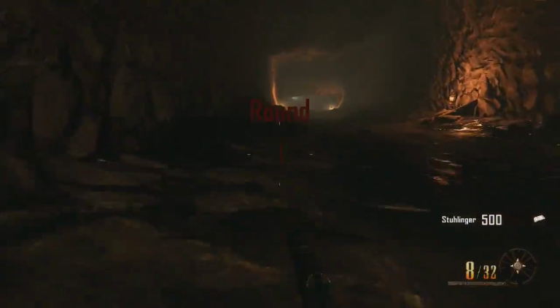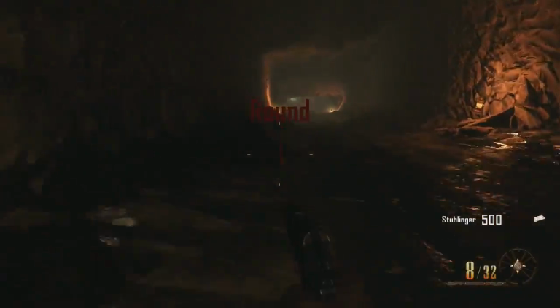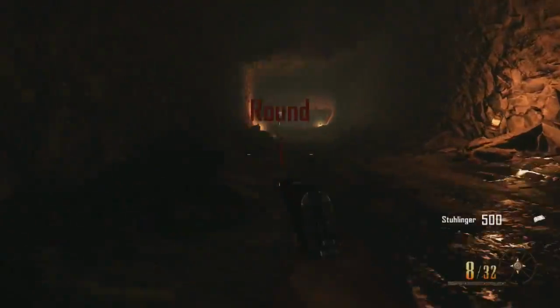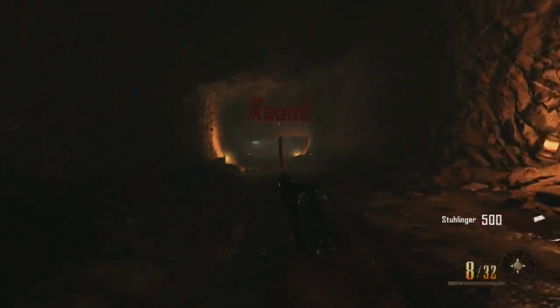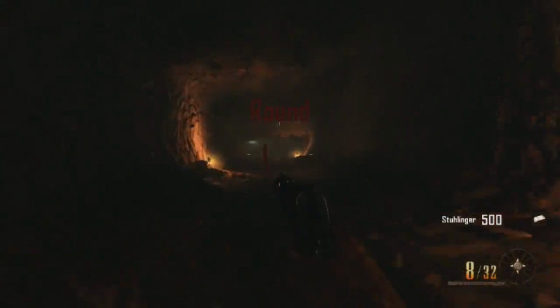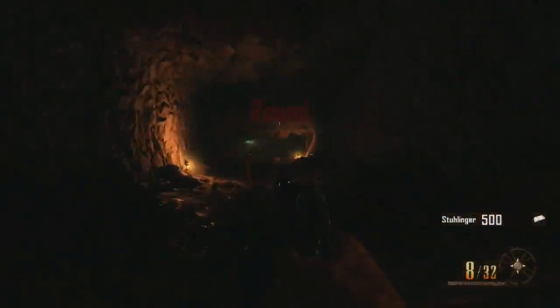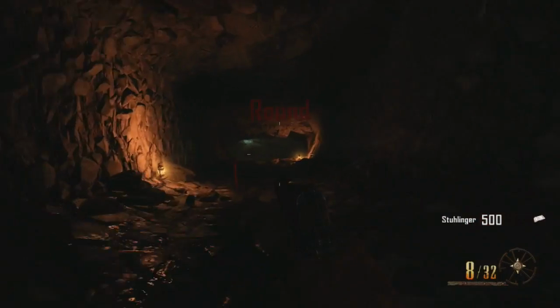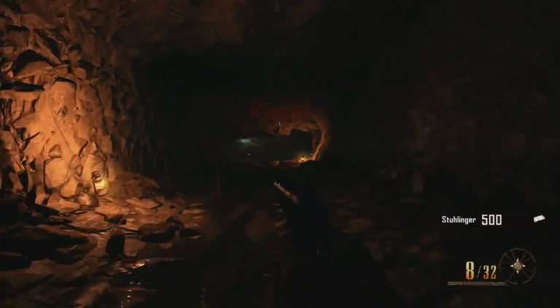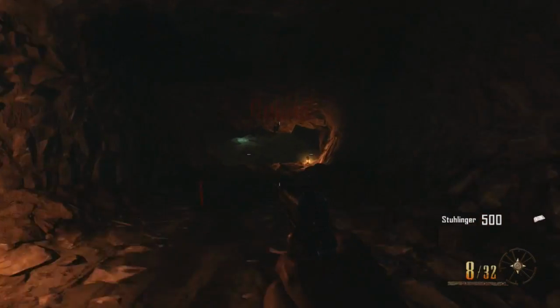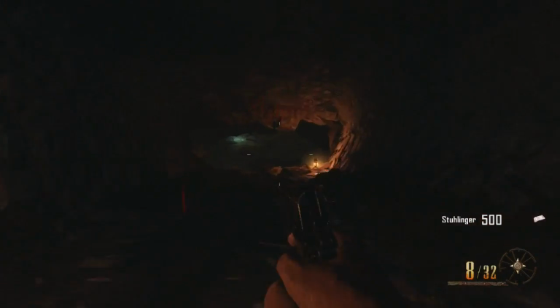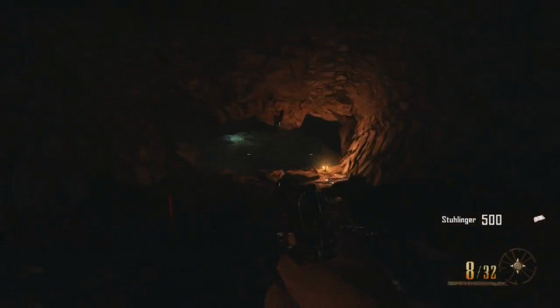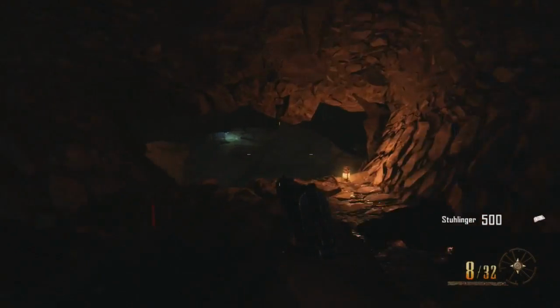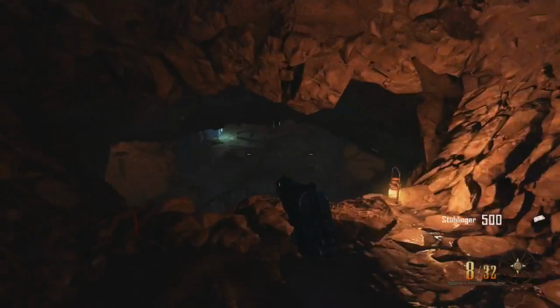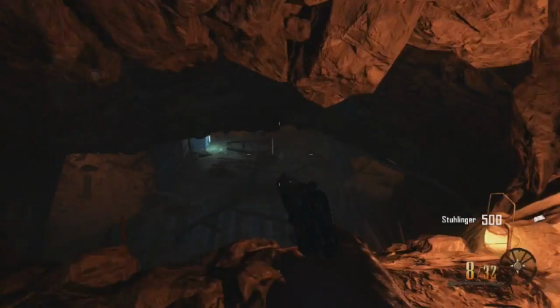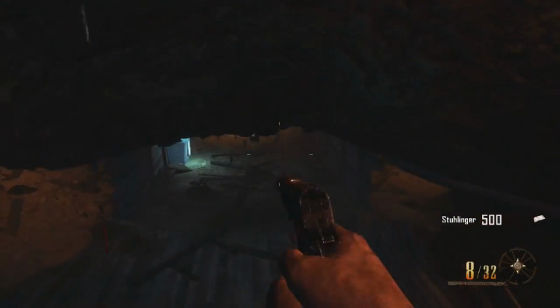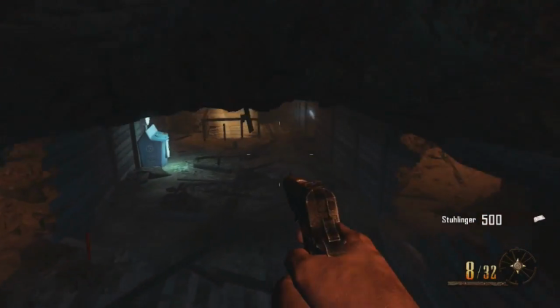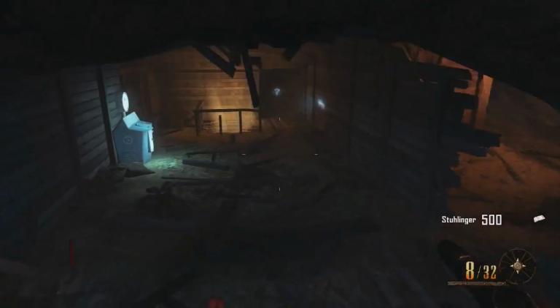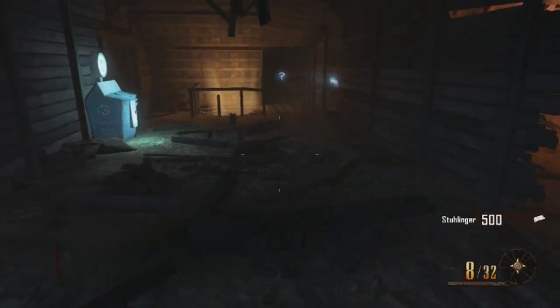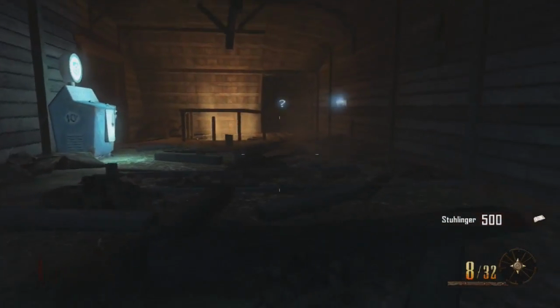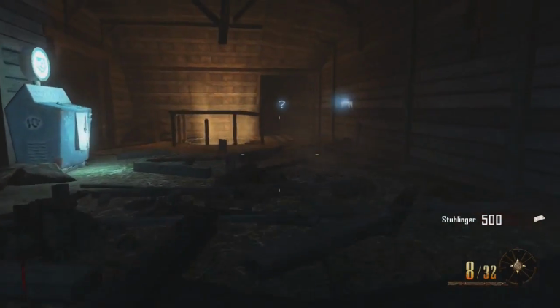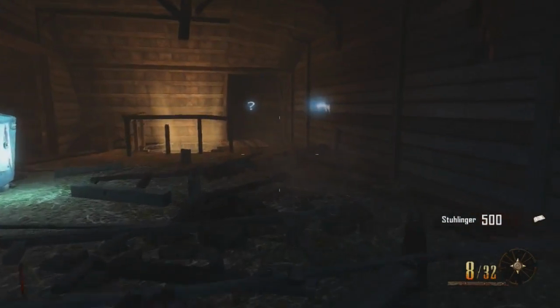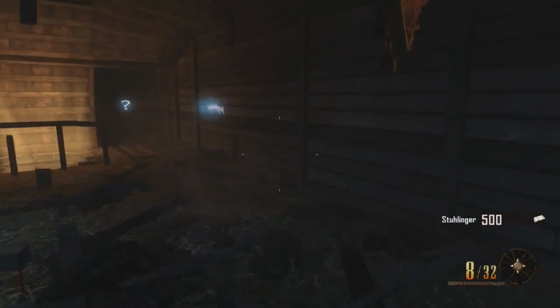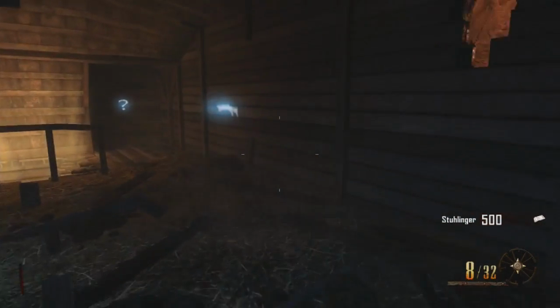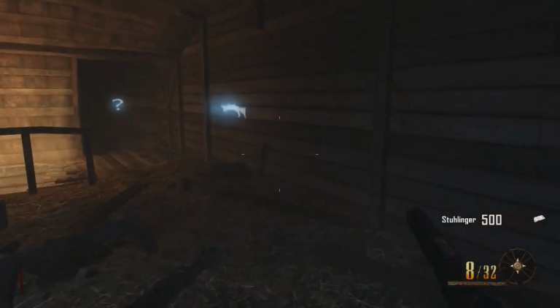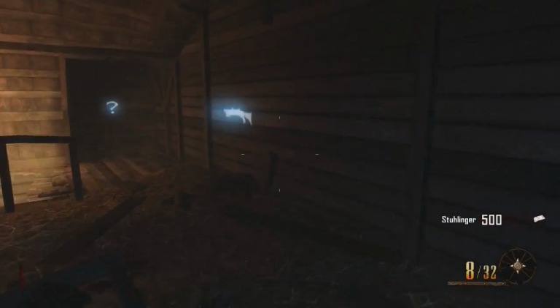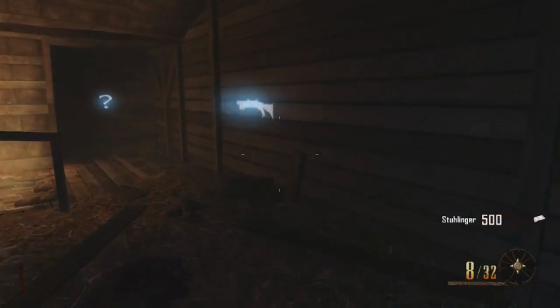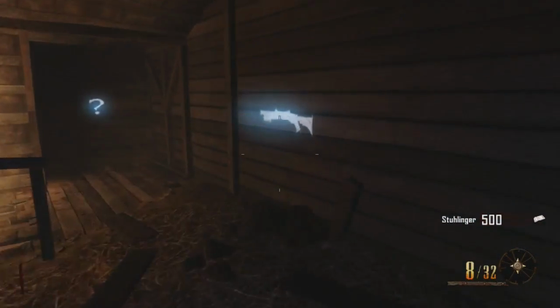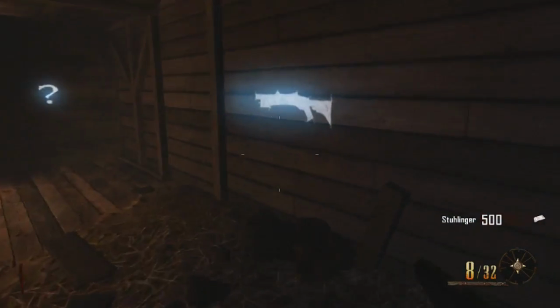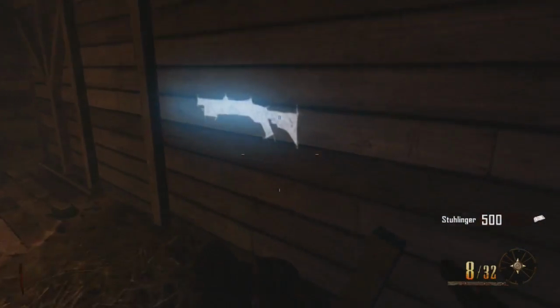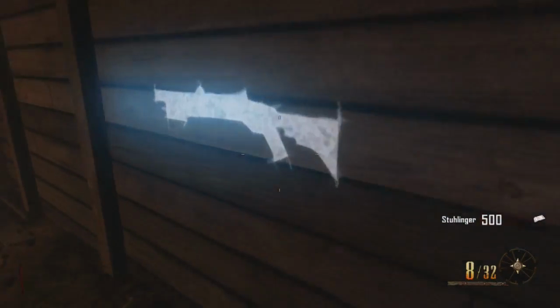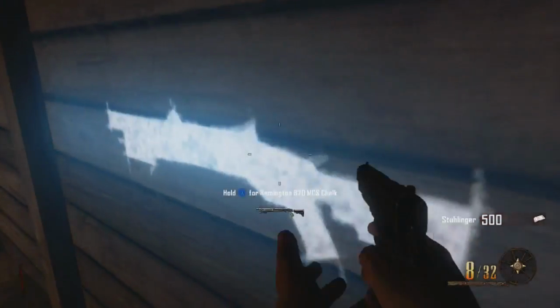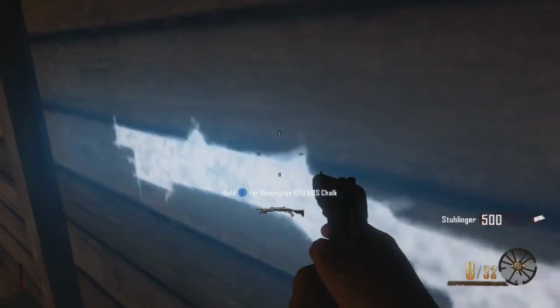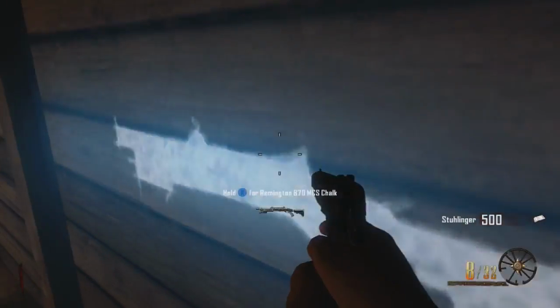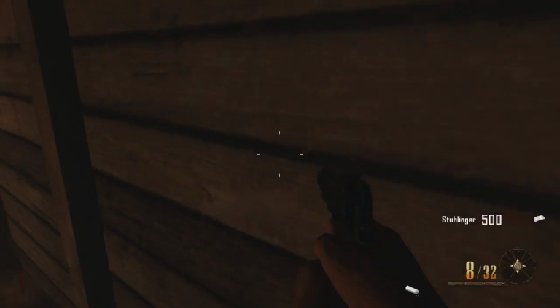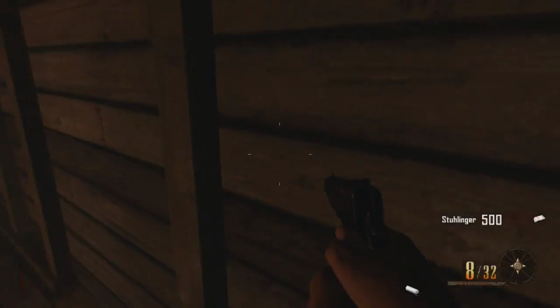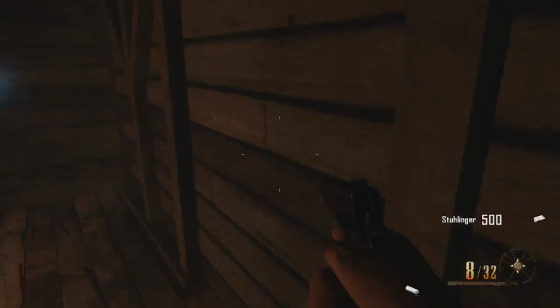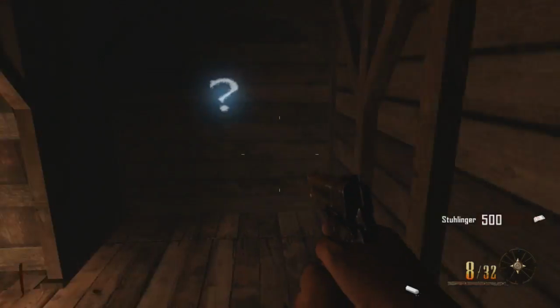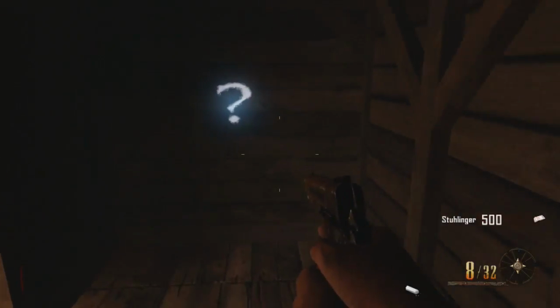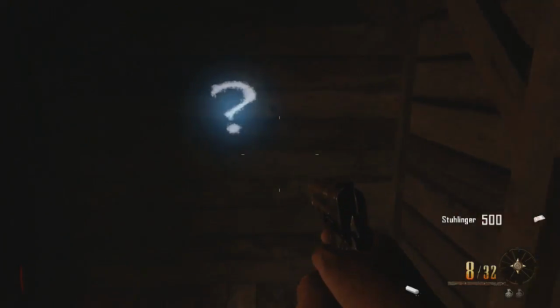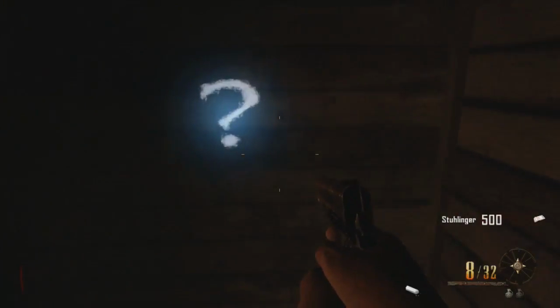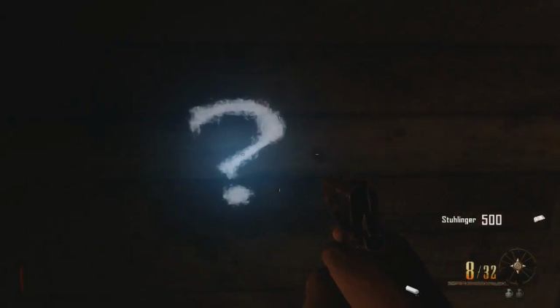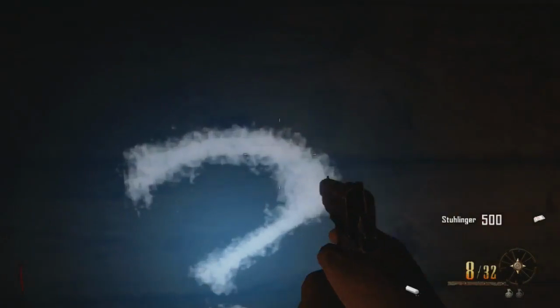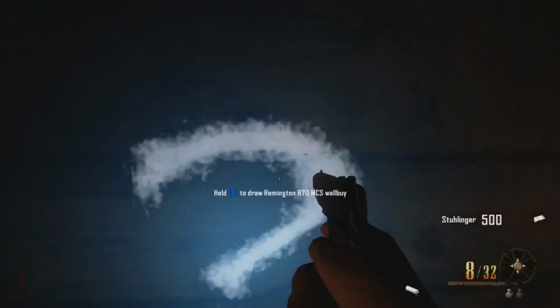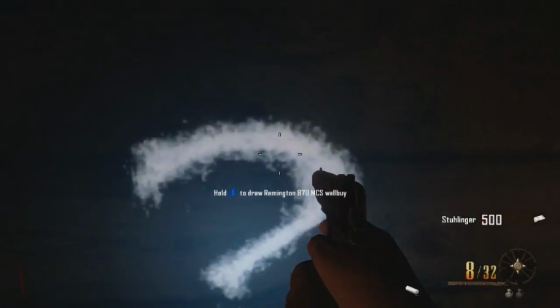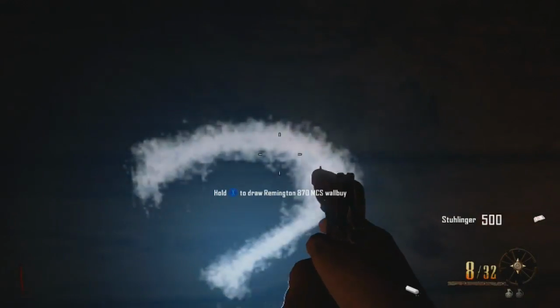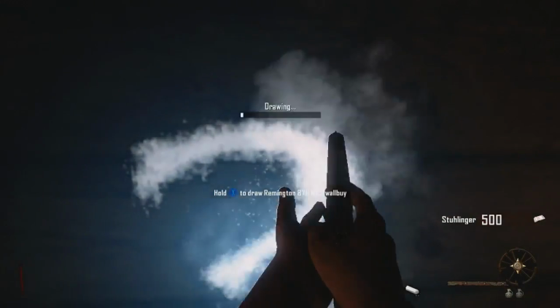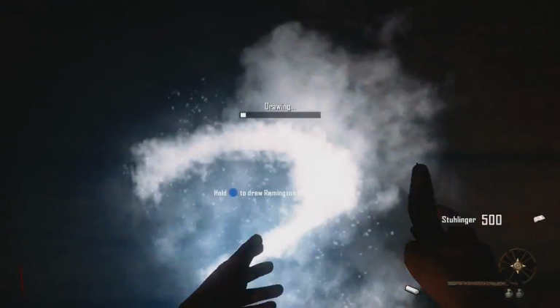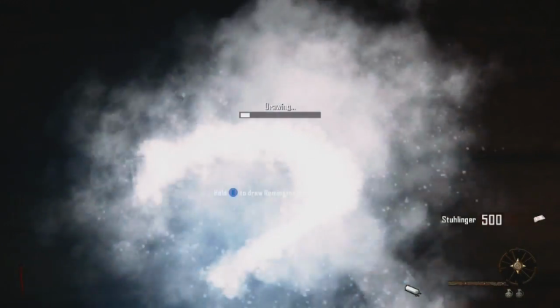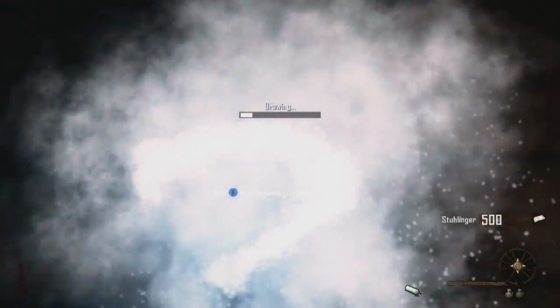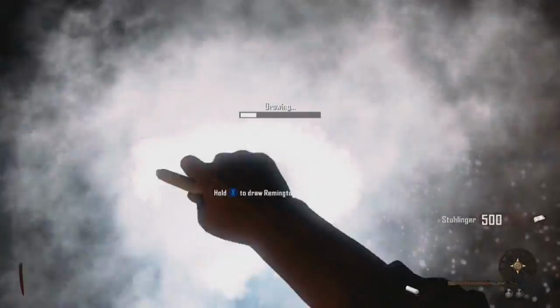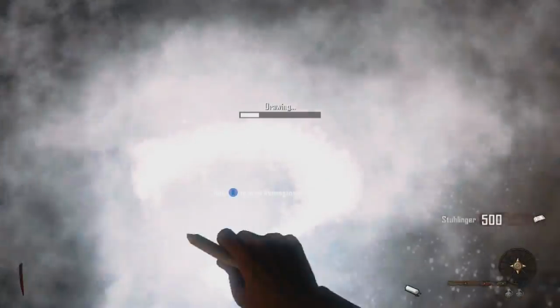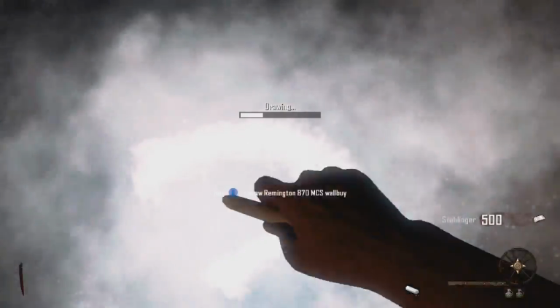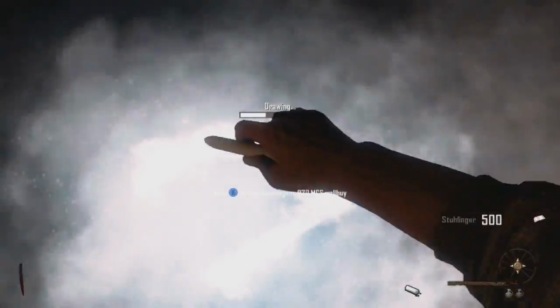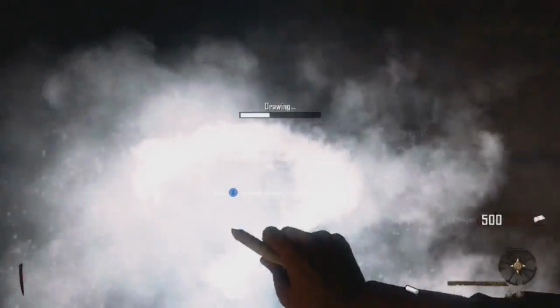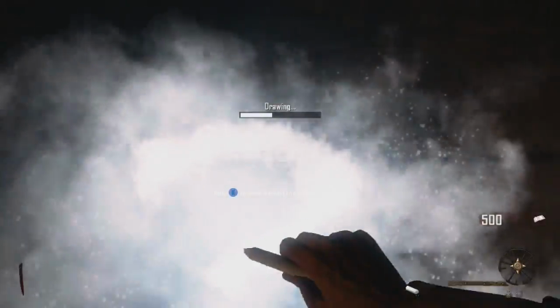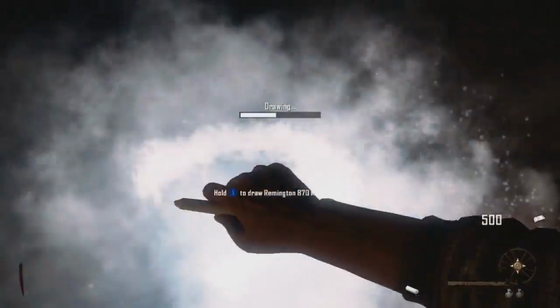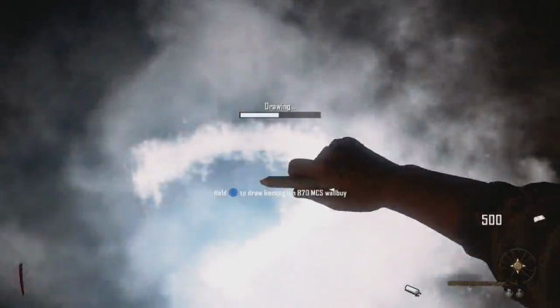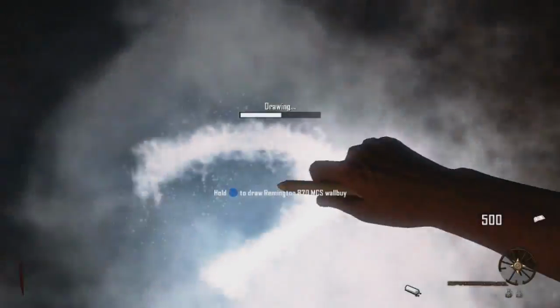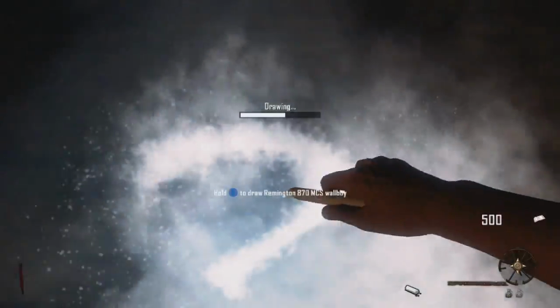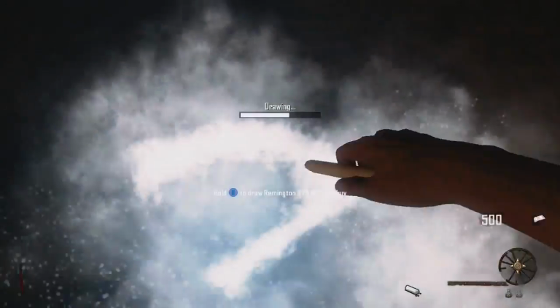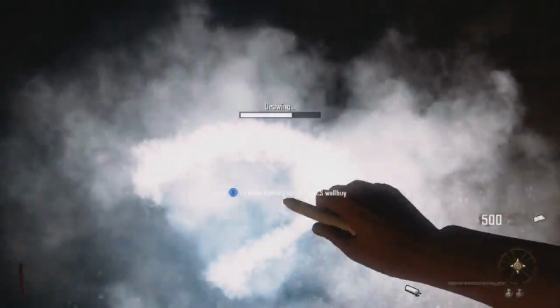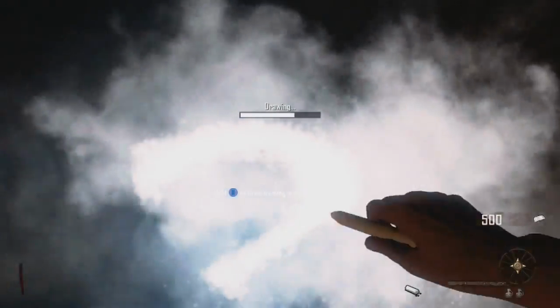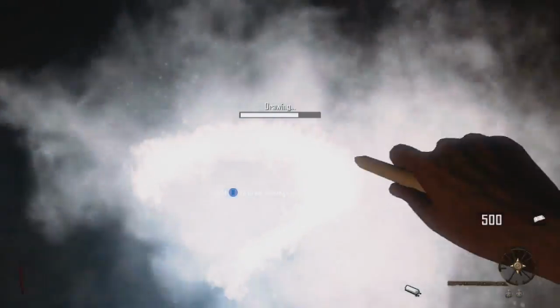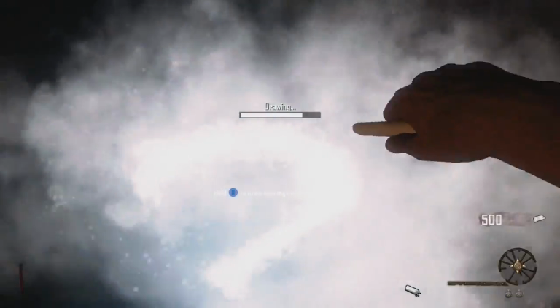A lot of tutorials will tell you to kill the zombies upstairs — we're not going to do that. We're just going to head straight down to the Remington drawable and get our 1,000 bonus points for drawing that on the wall.